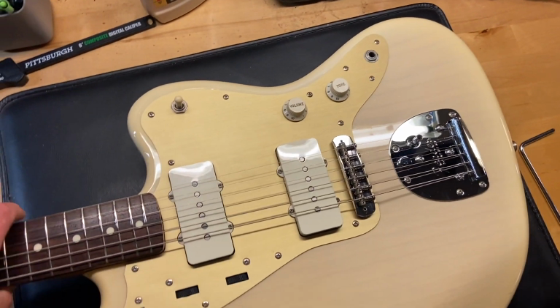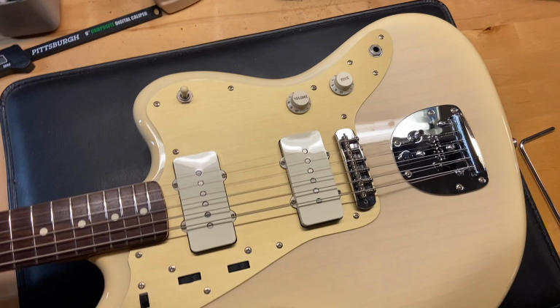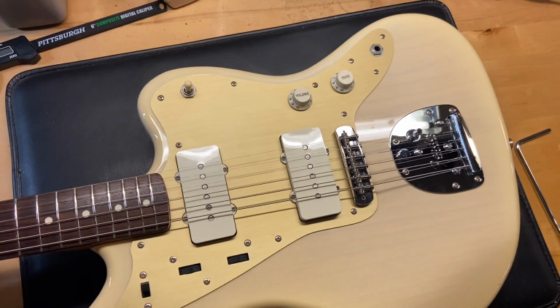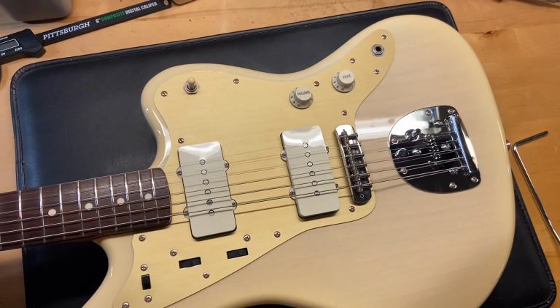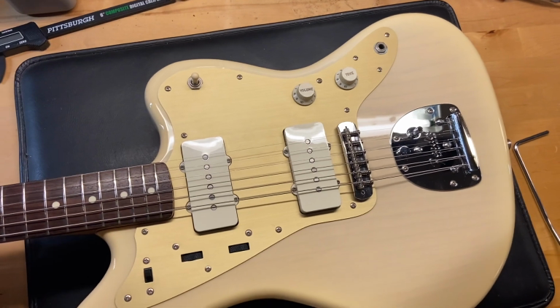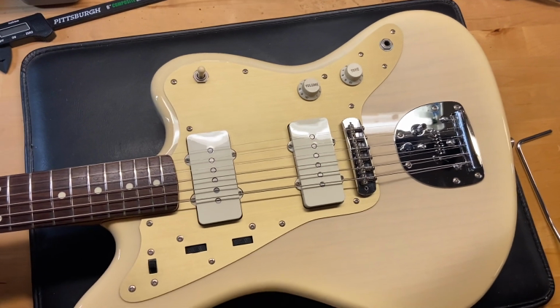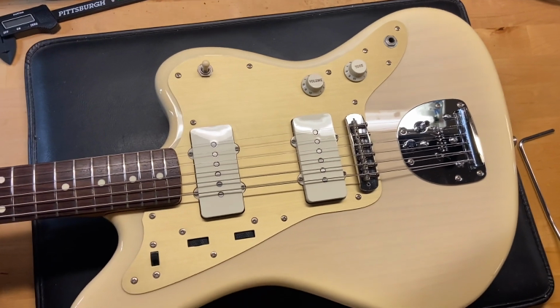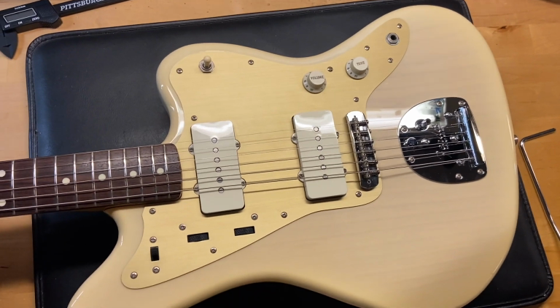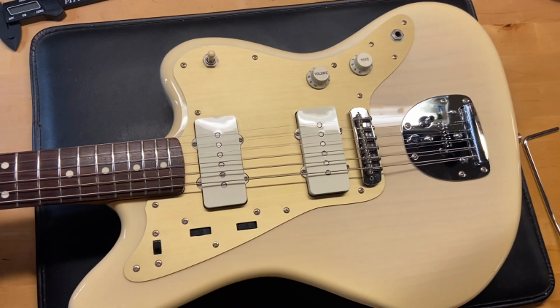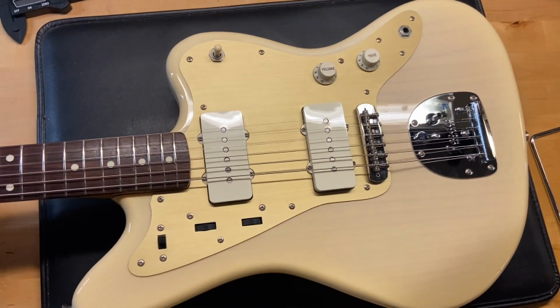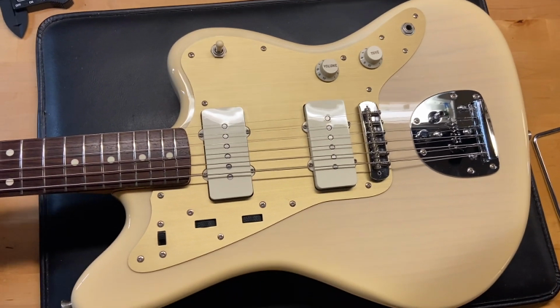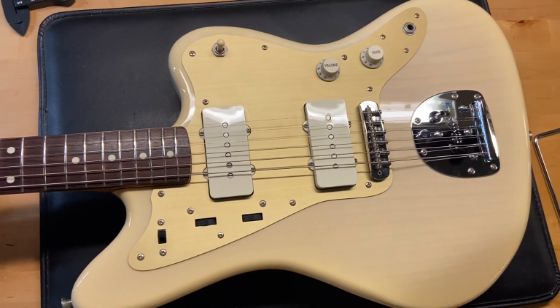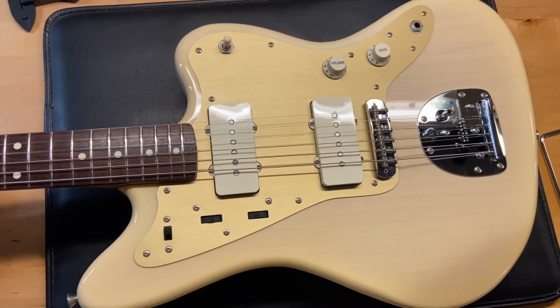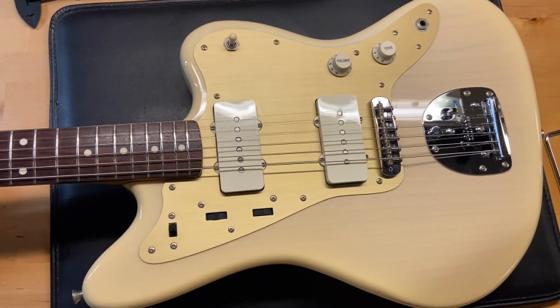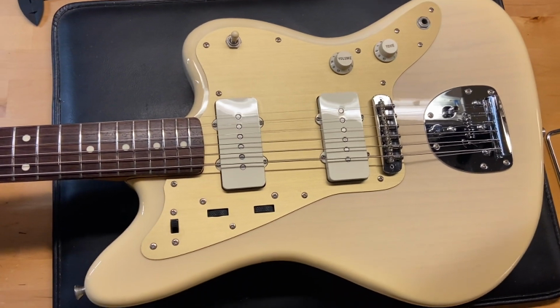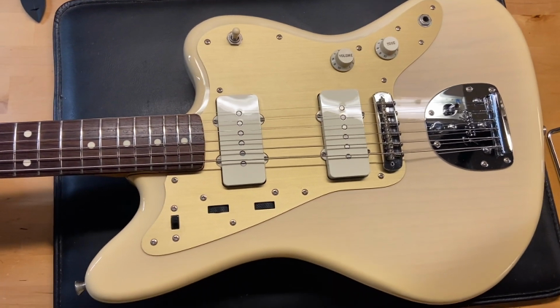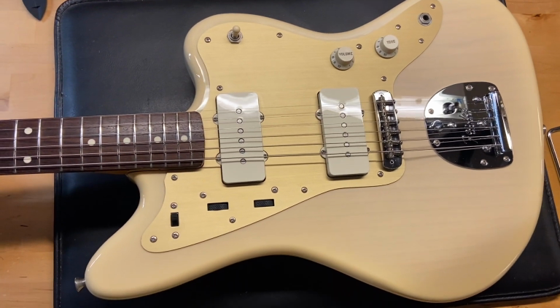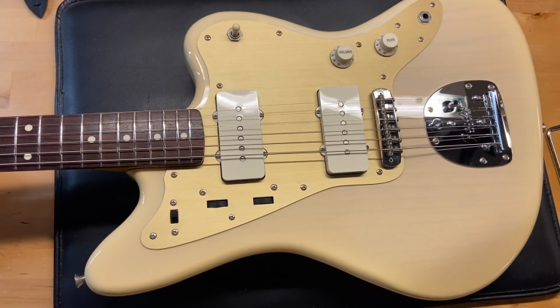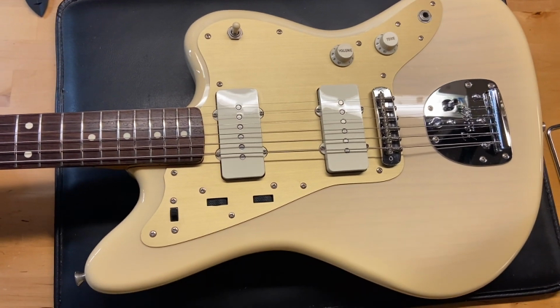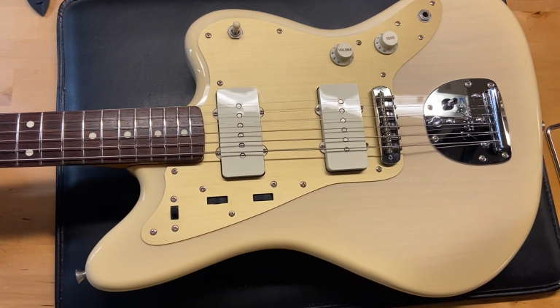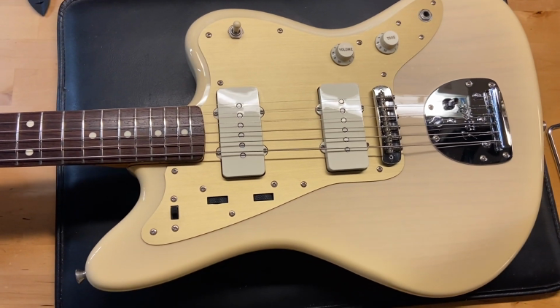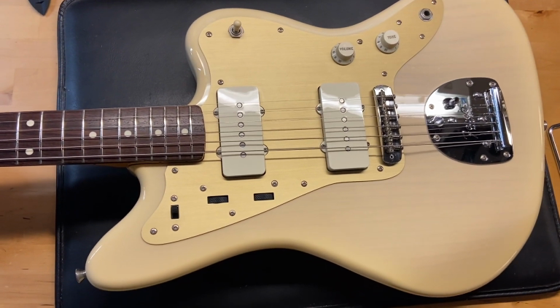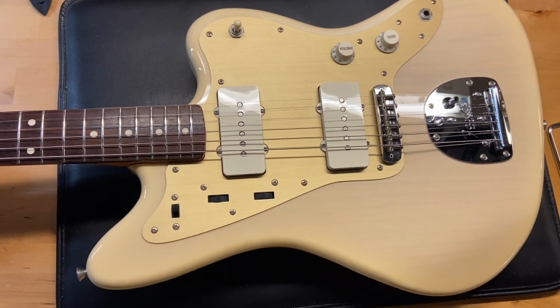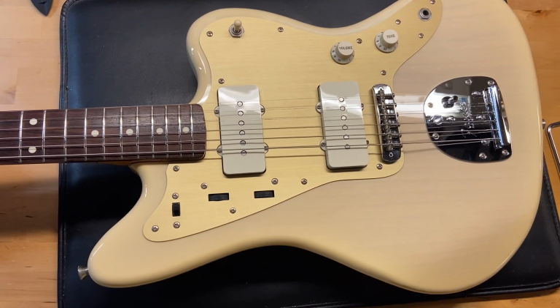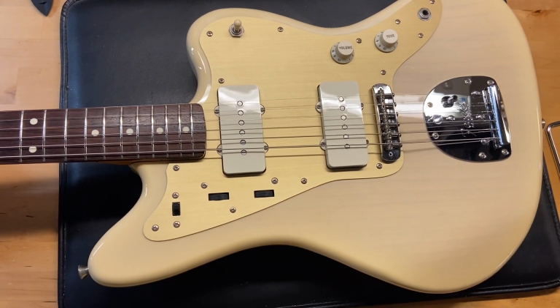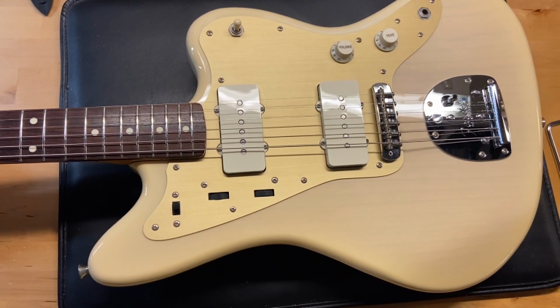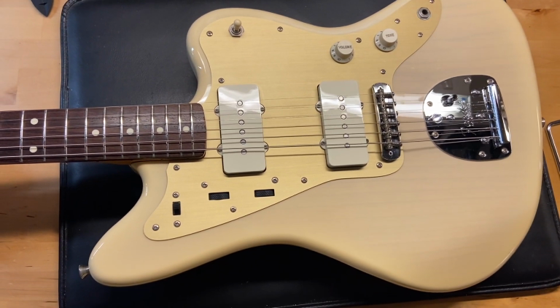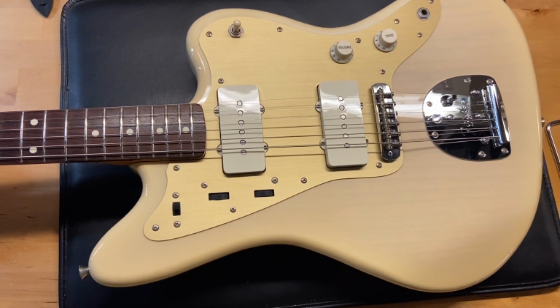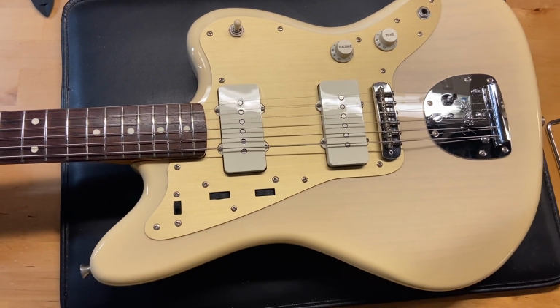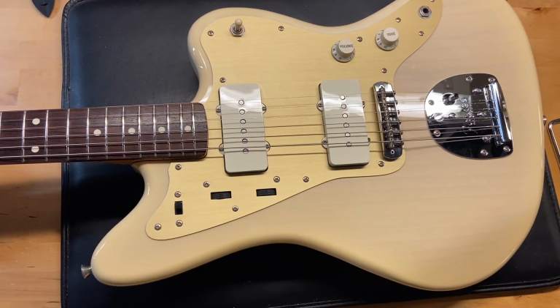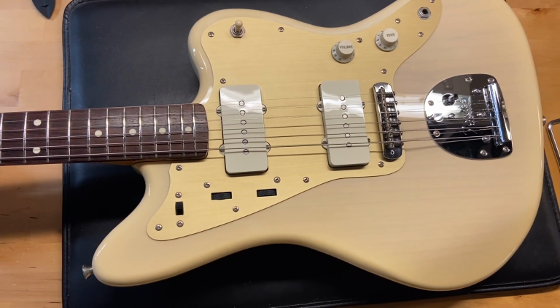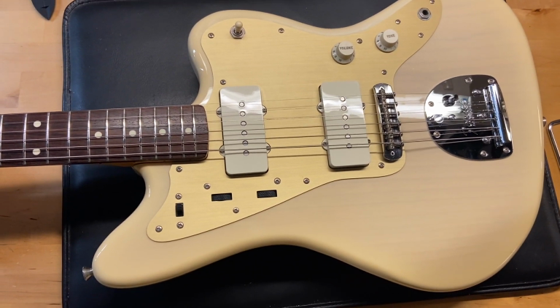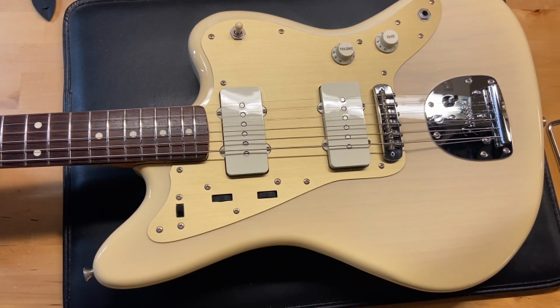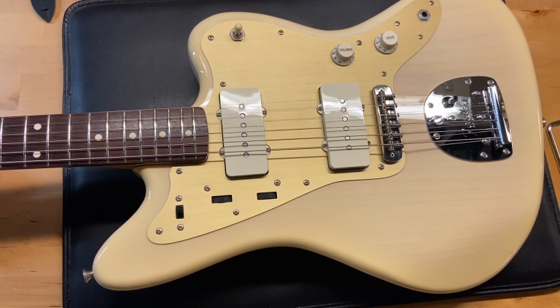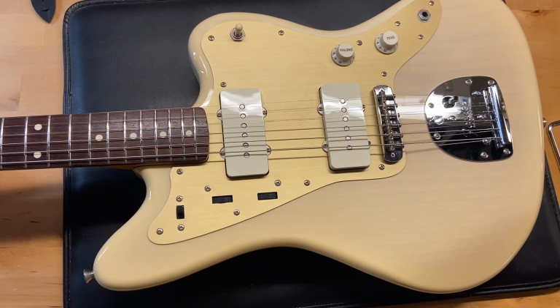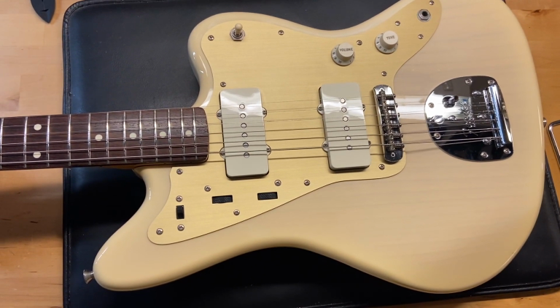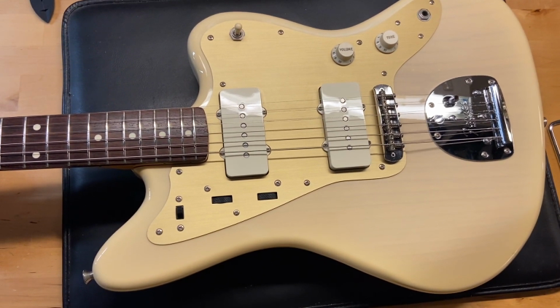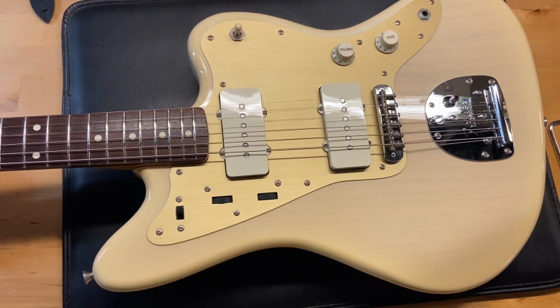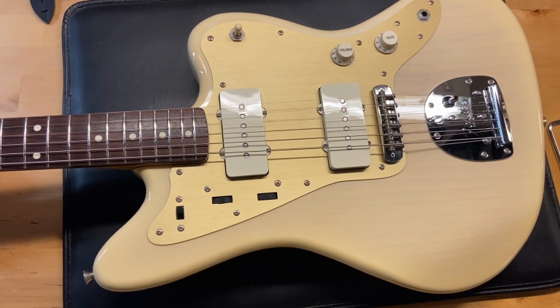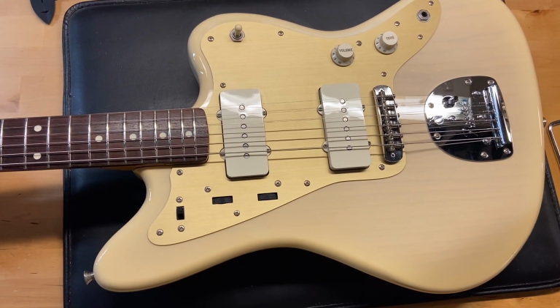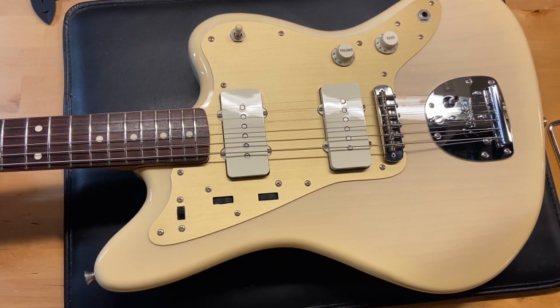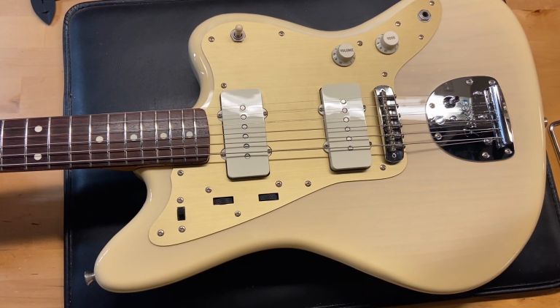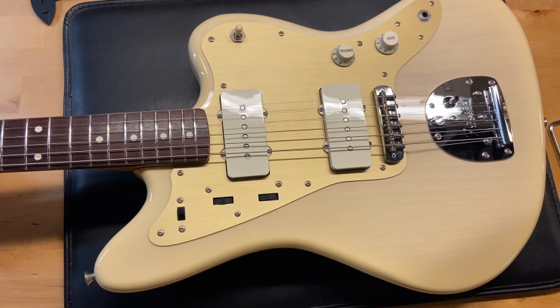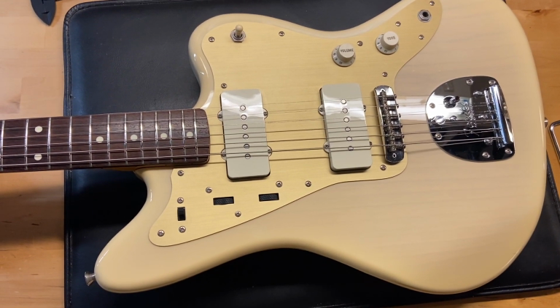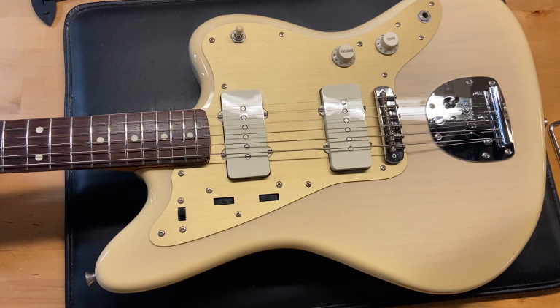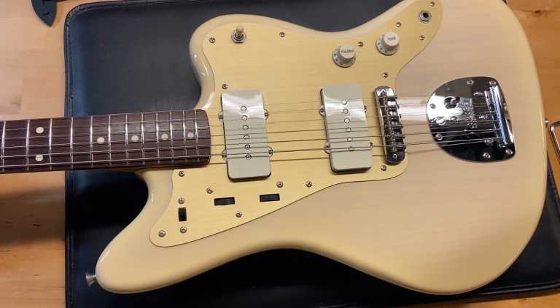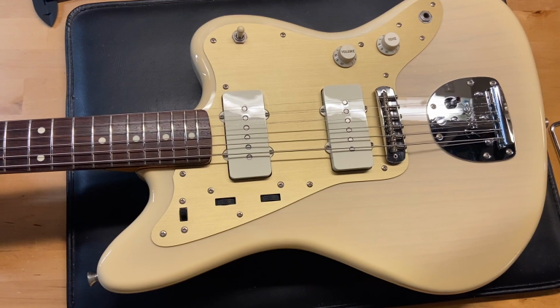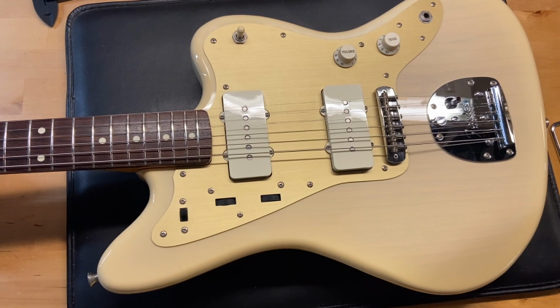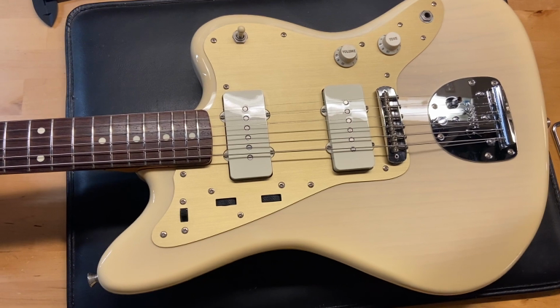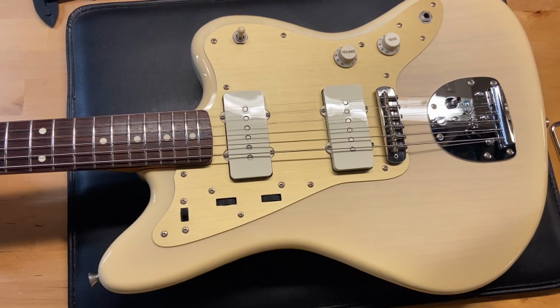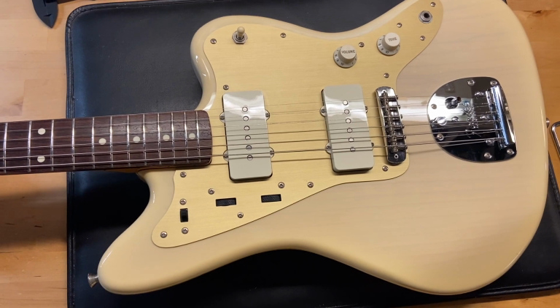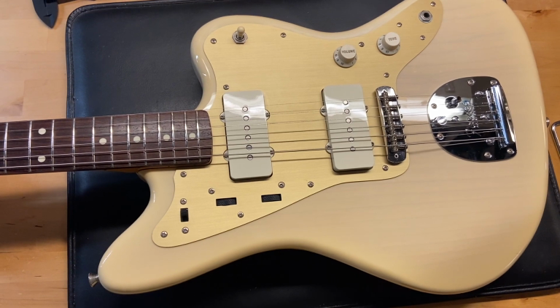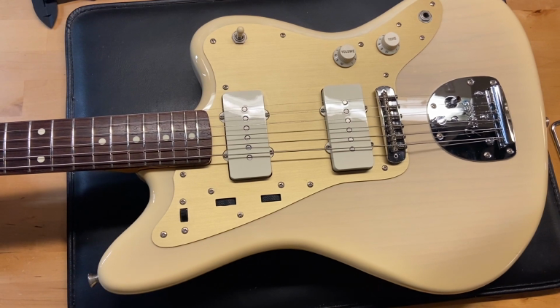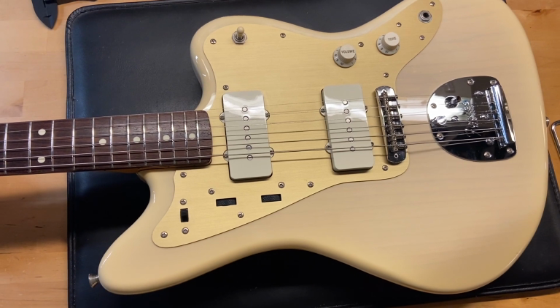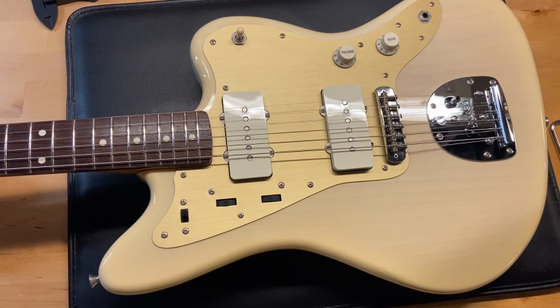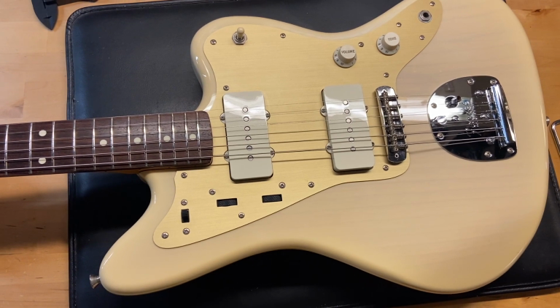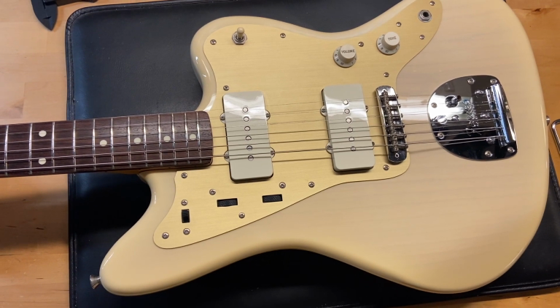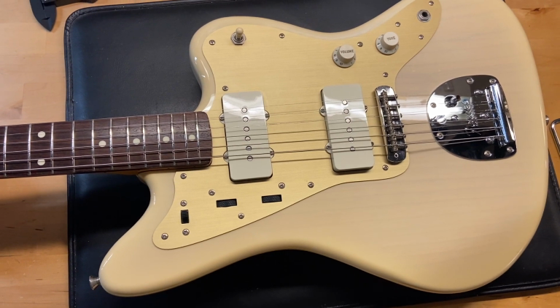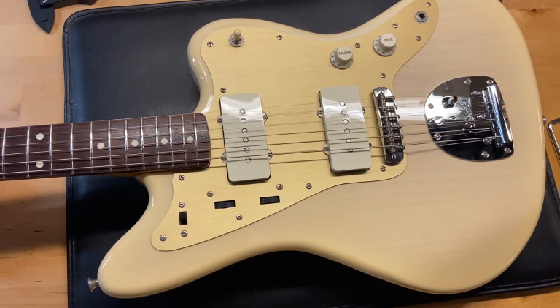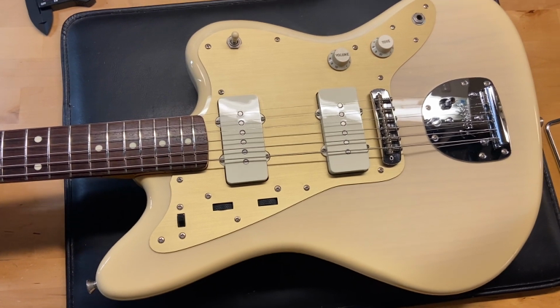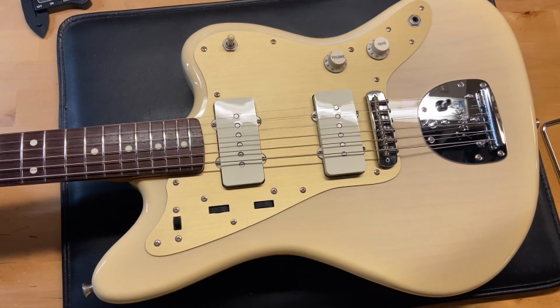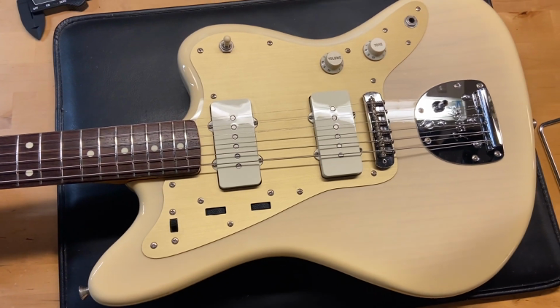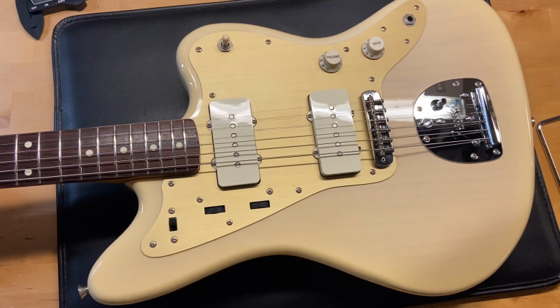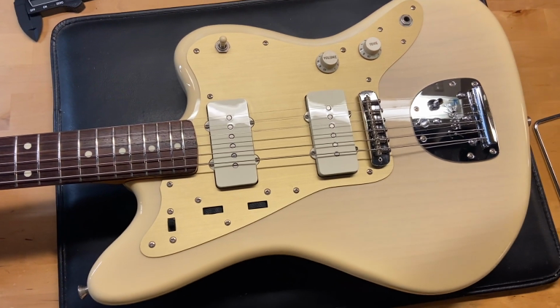And there we have it — a 2017 Fender Made in Japan Traditional 60s FSR Jazzmaster in blonde.